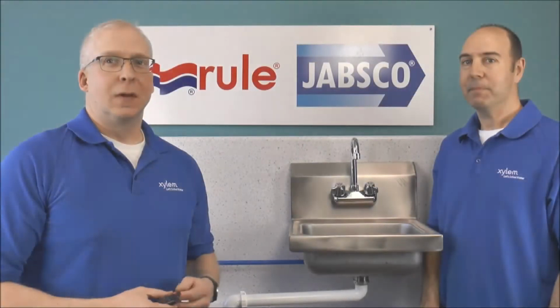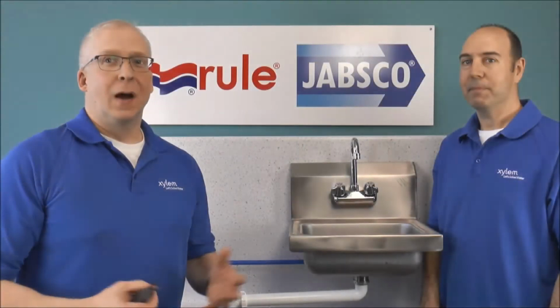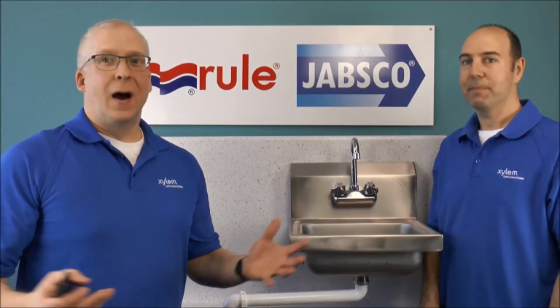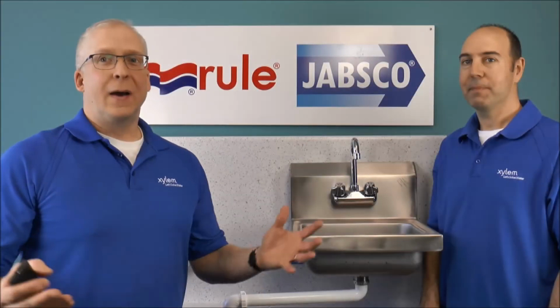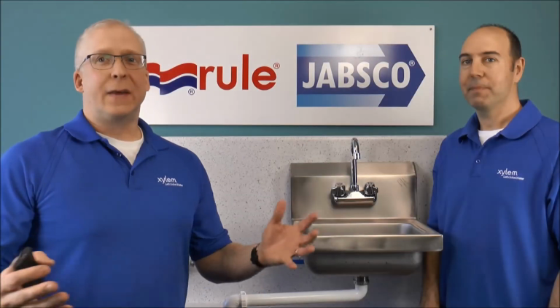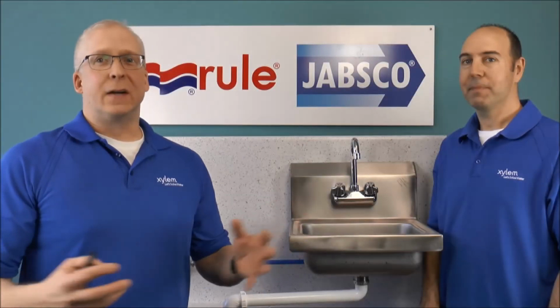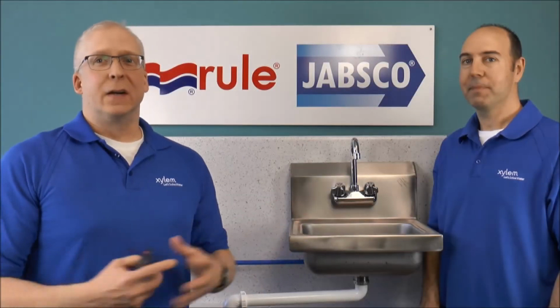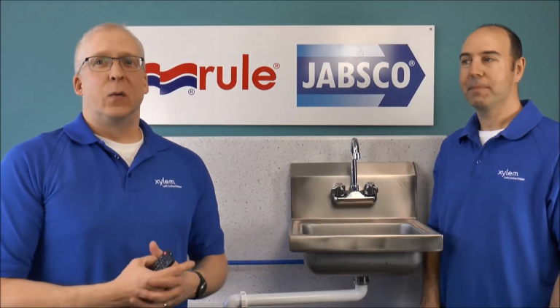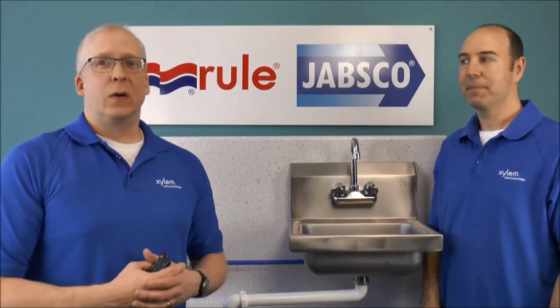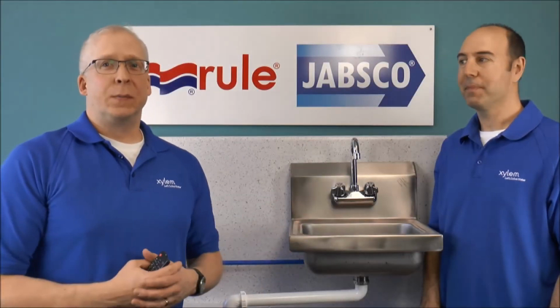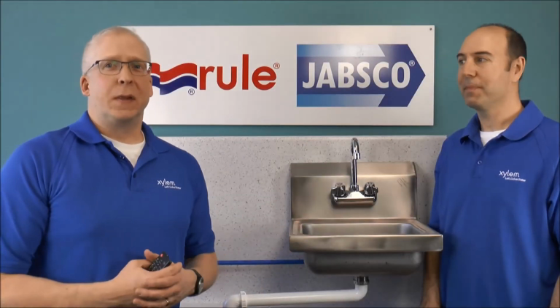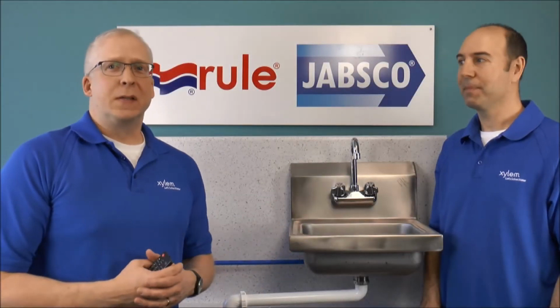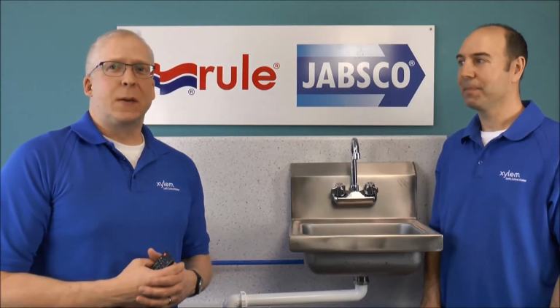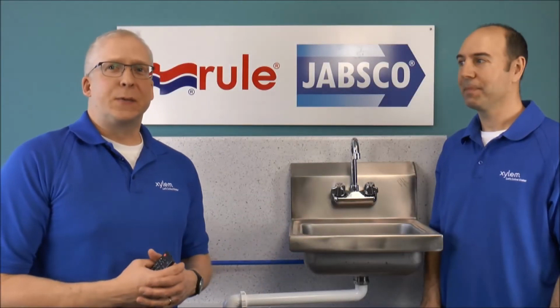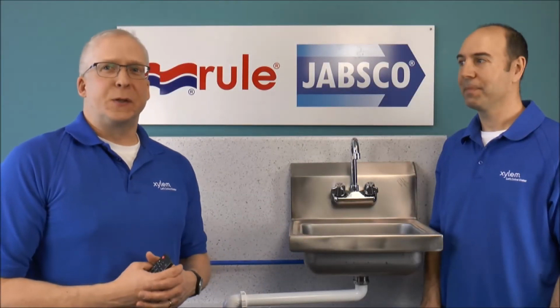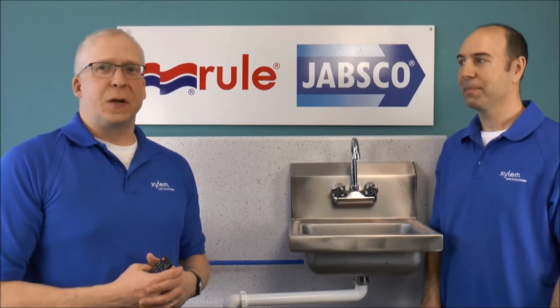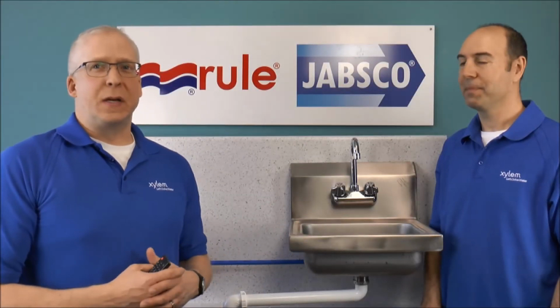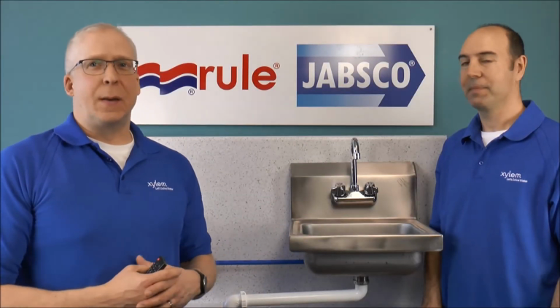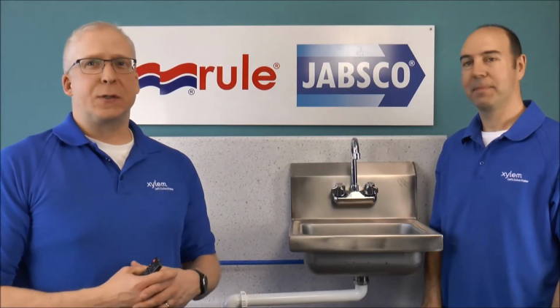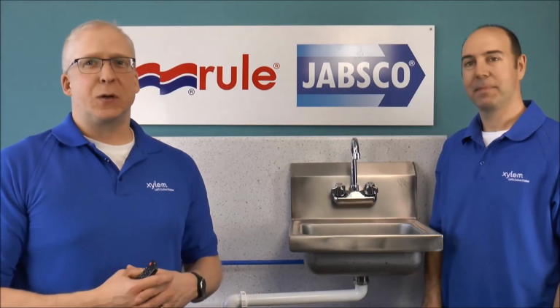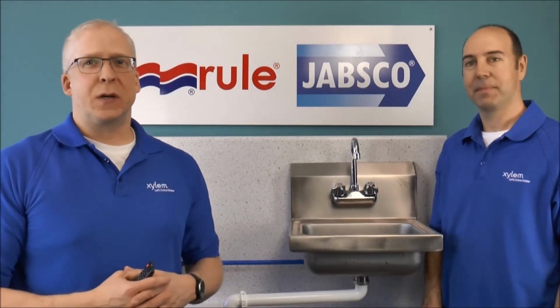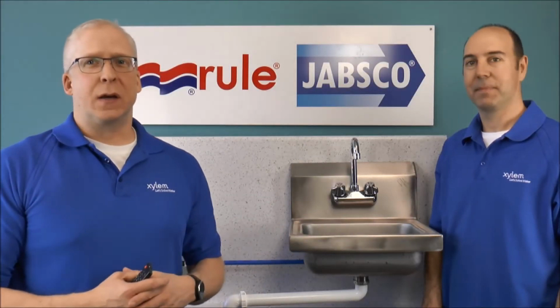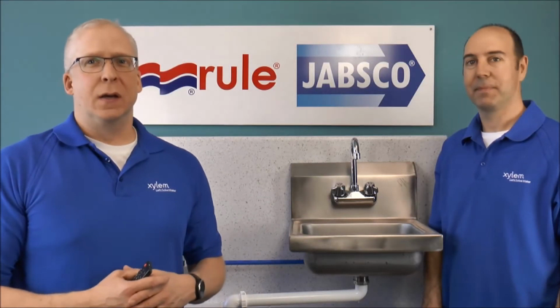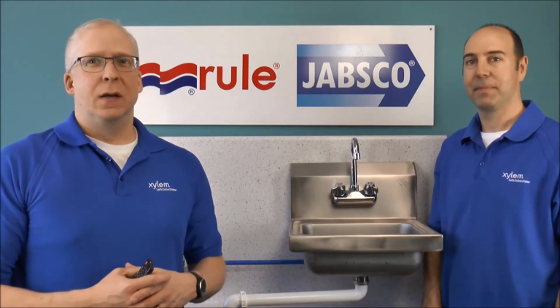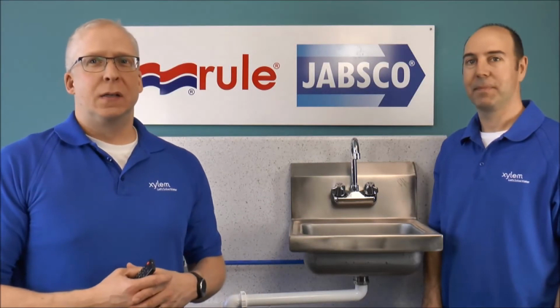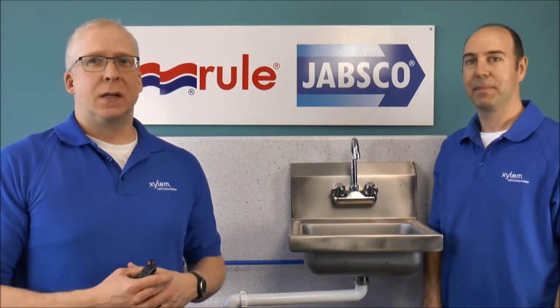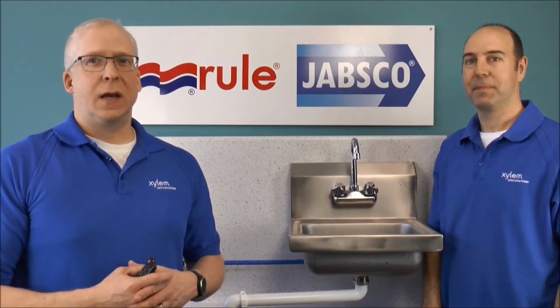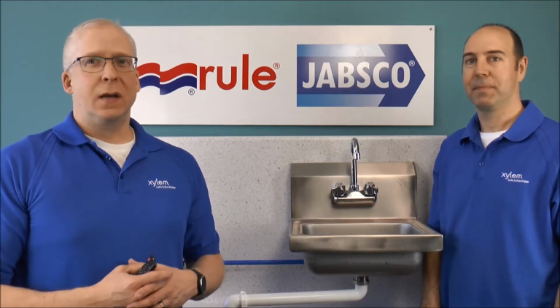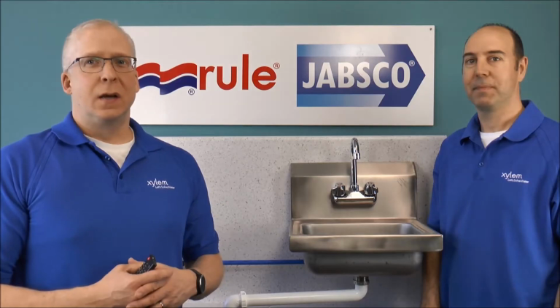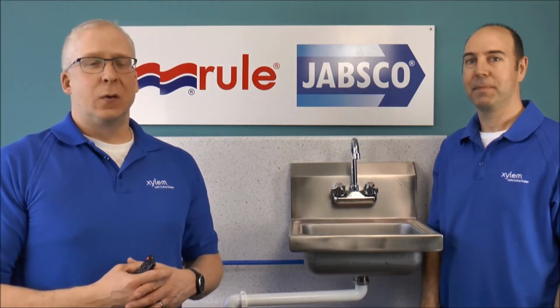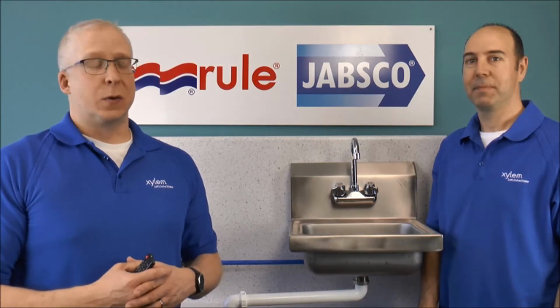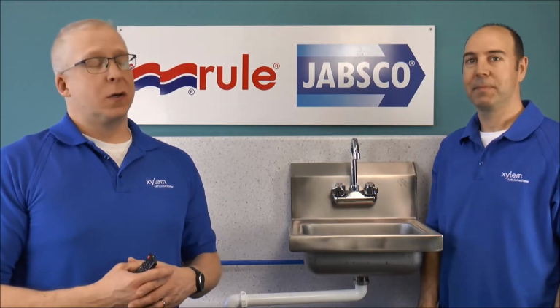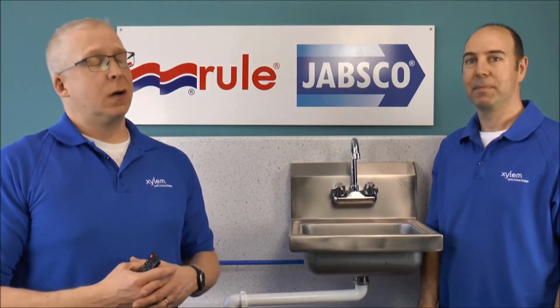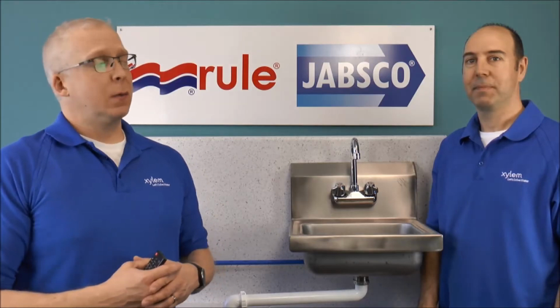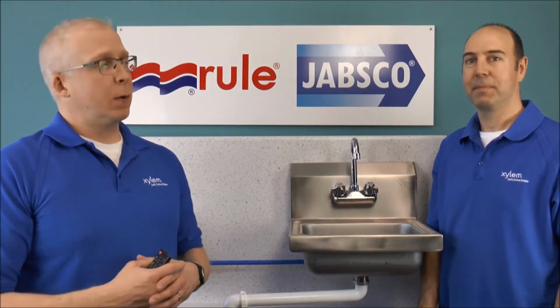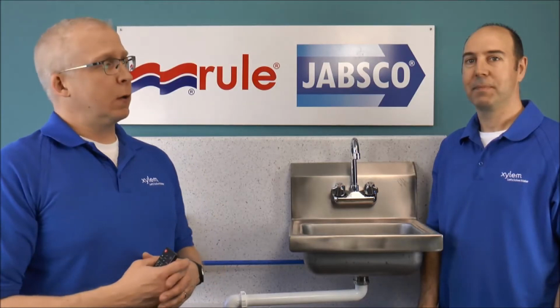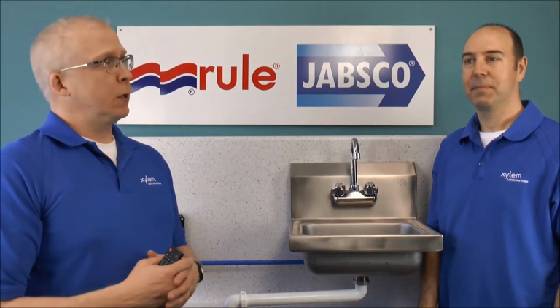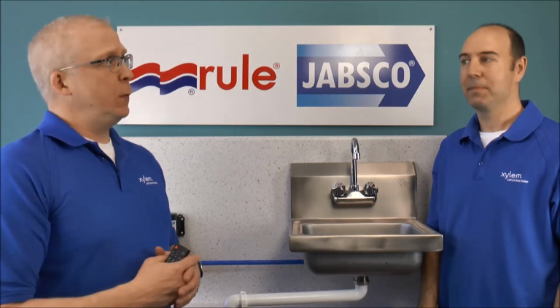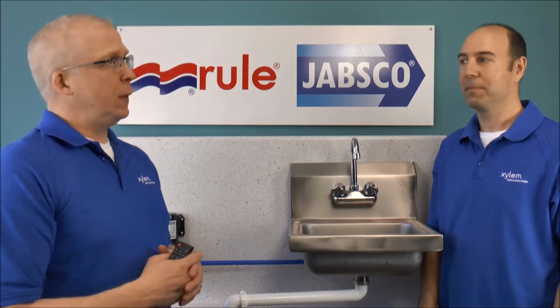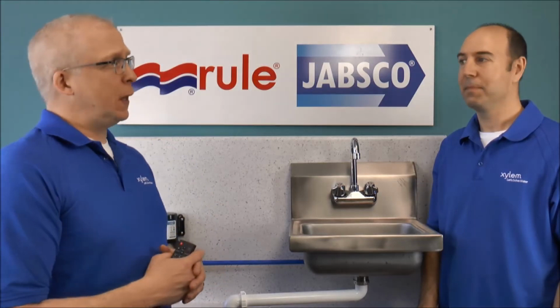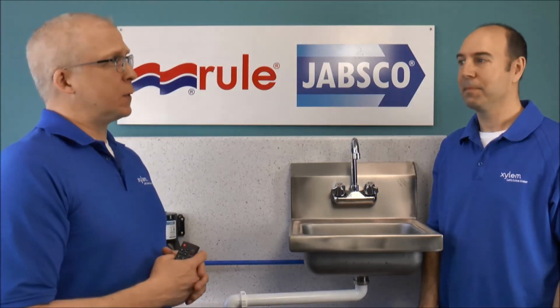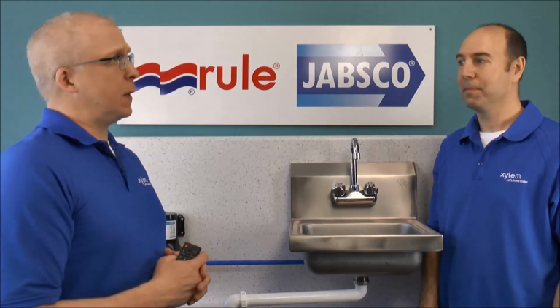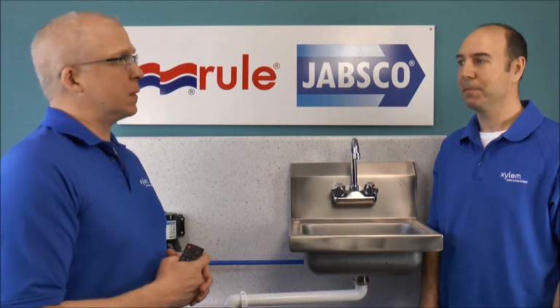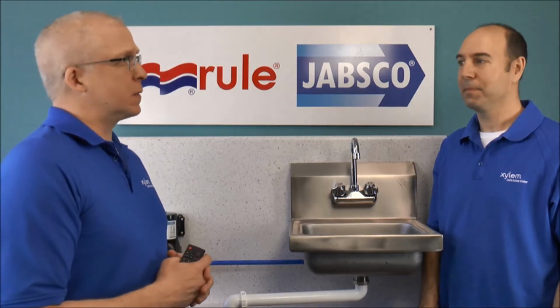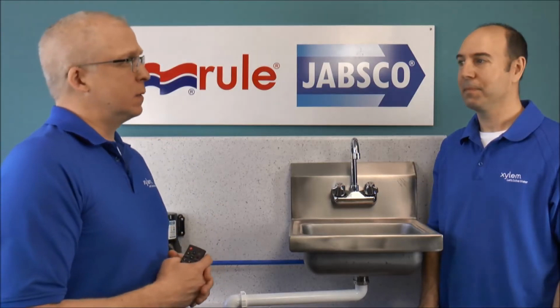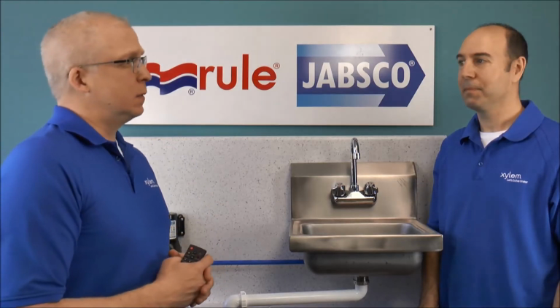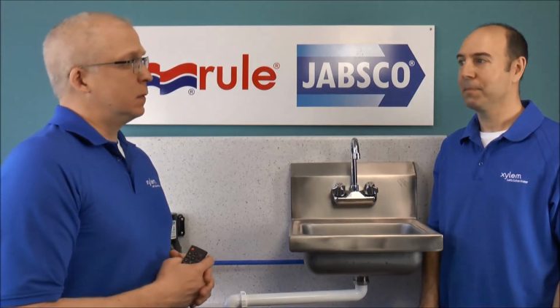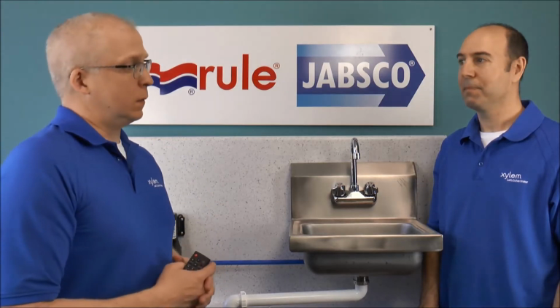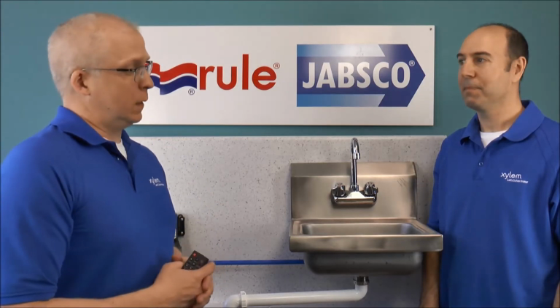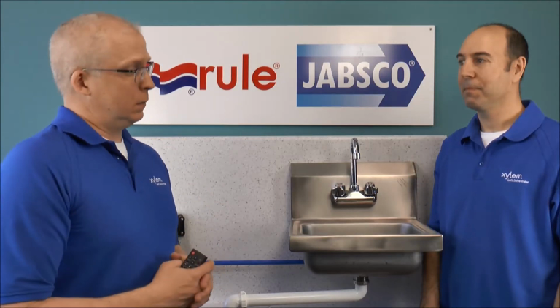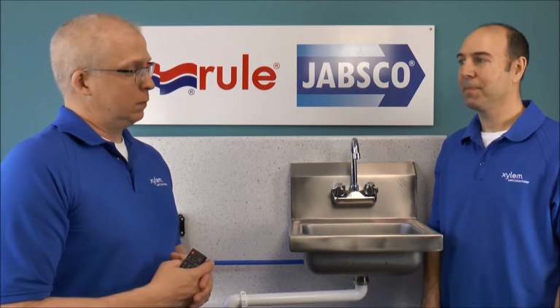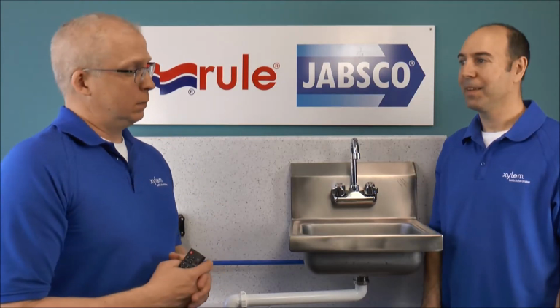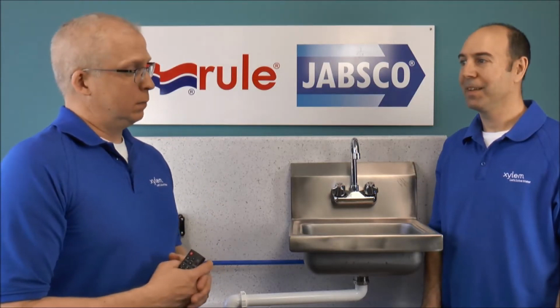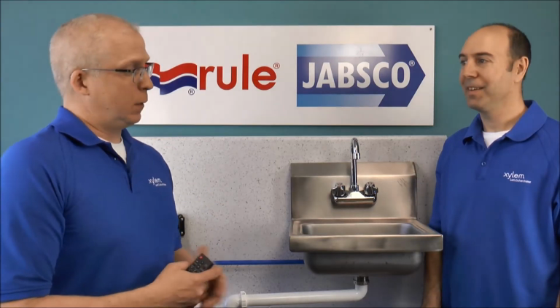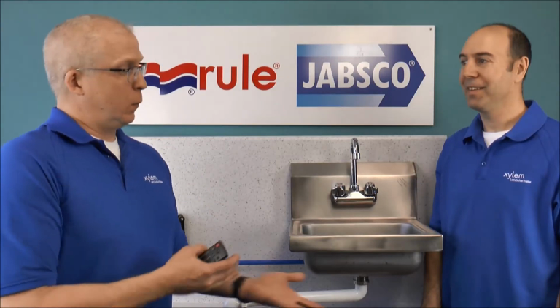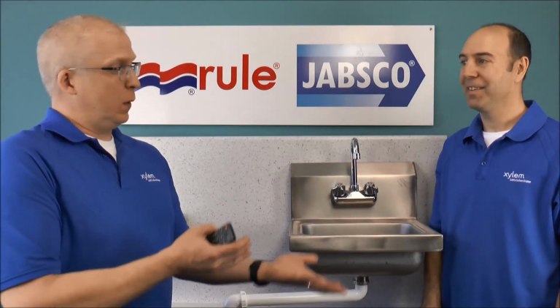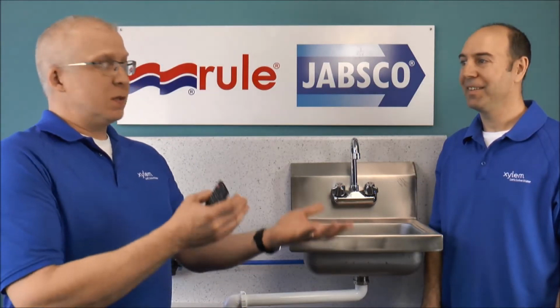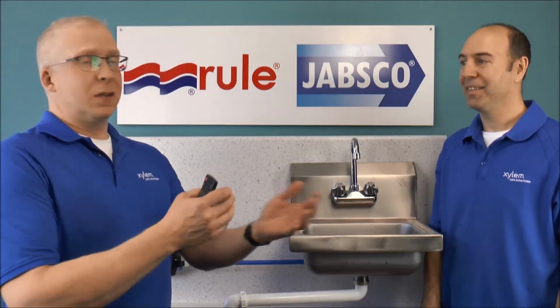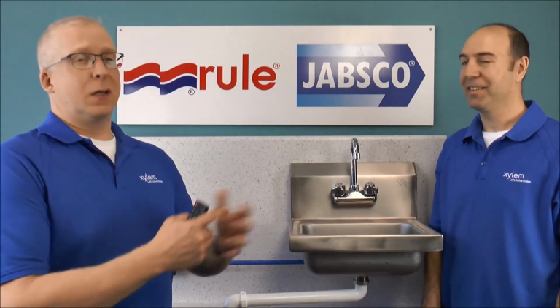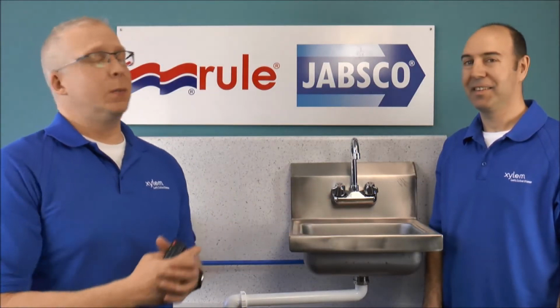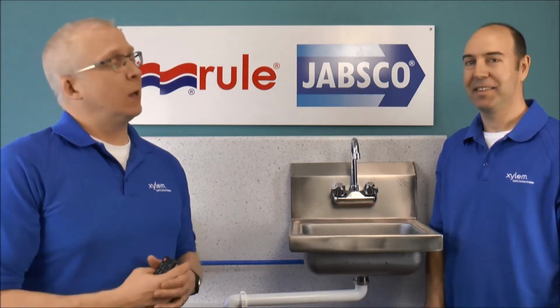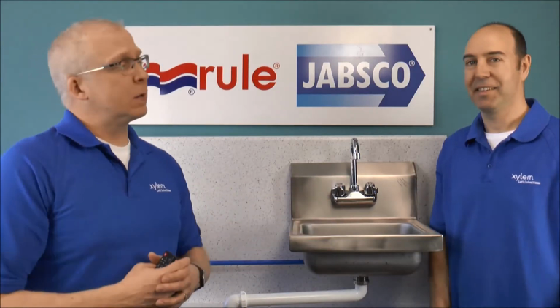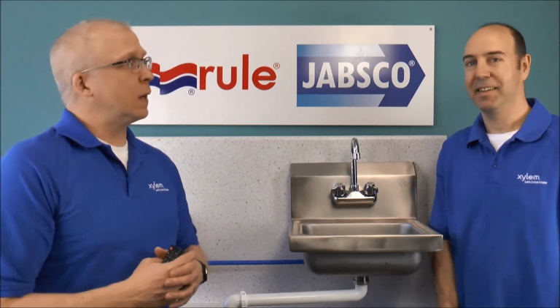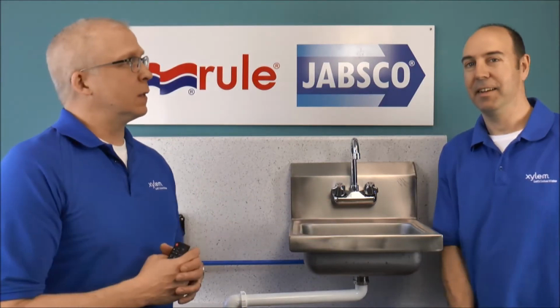Hi there! Welcome to this episode of Jabsco Tech. Today, we're talking about accumulator tanks. What is an accumulator tank?